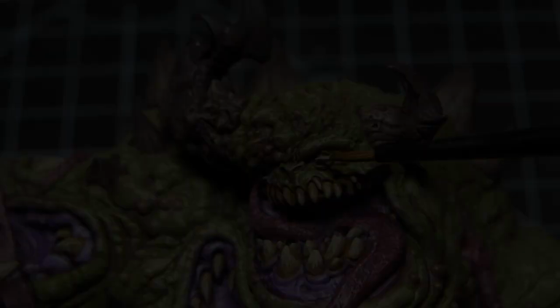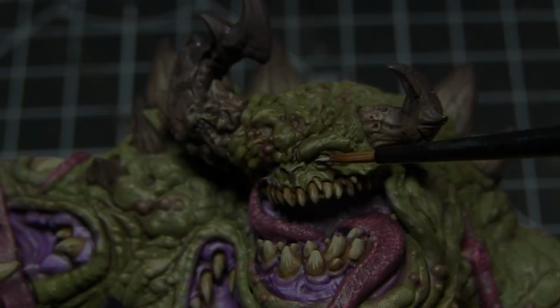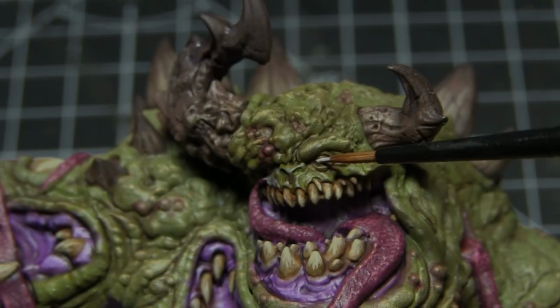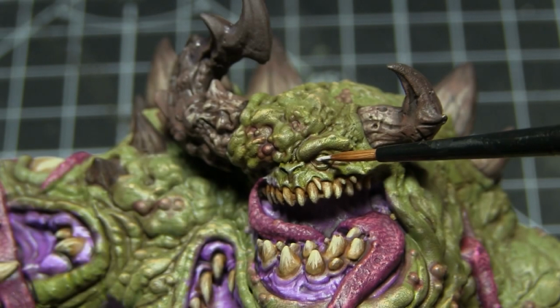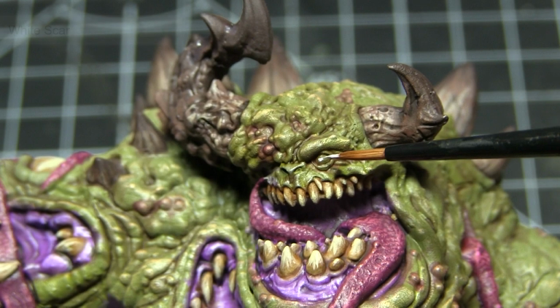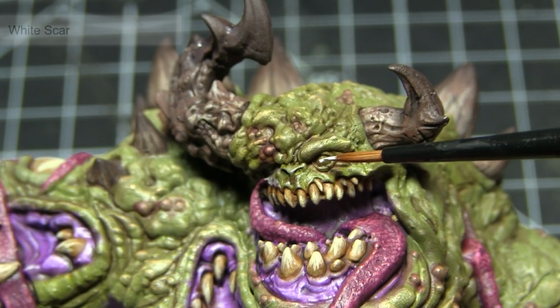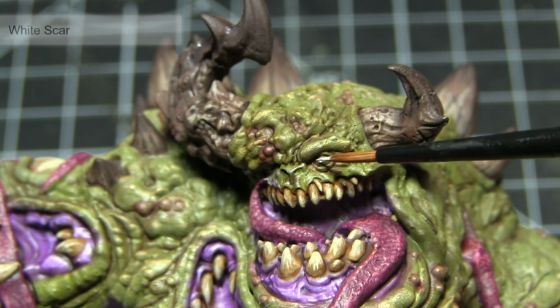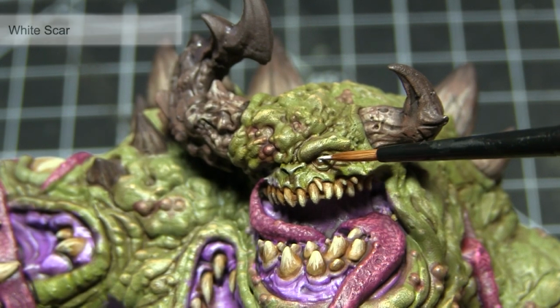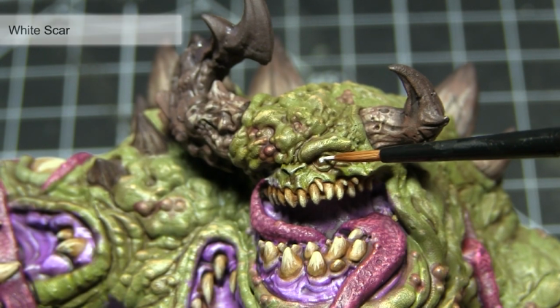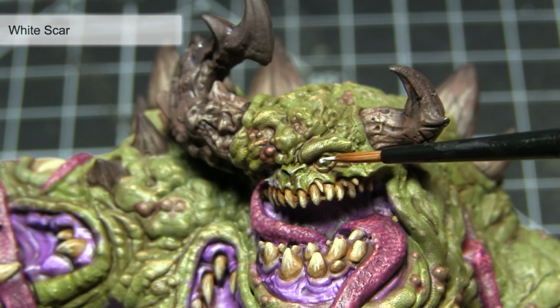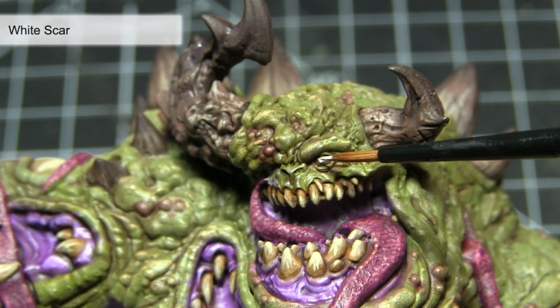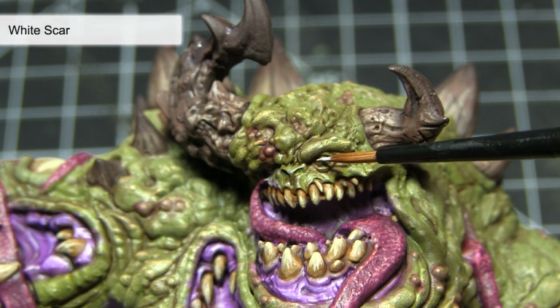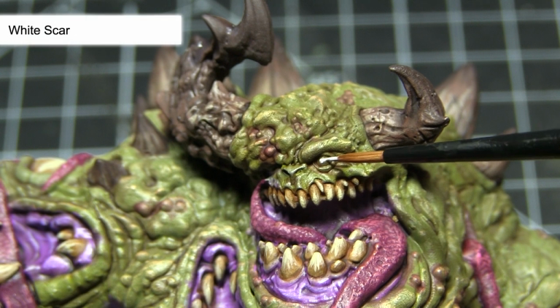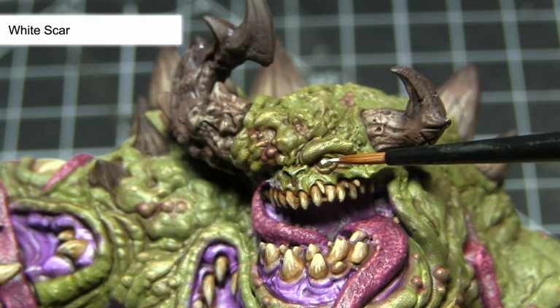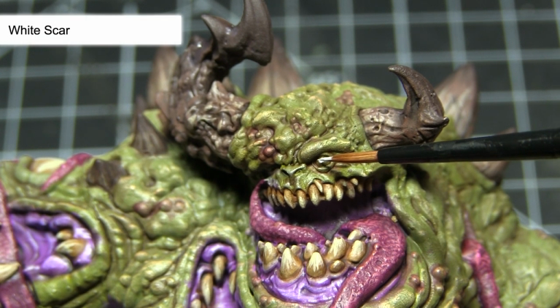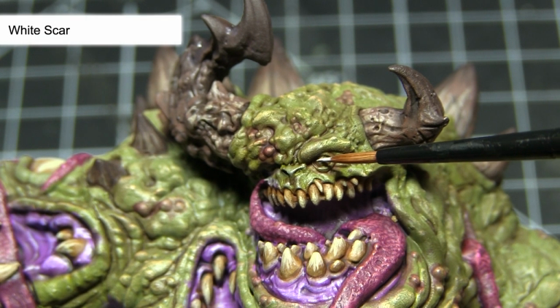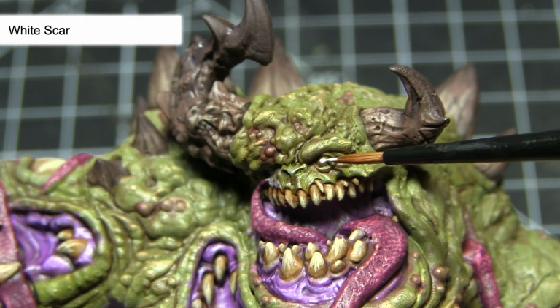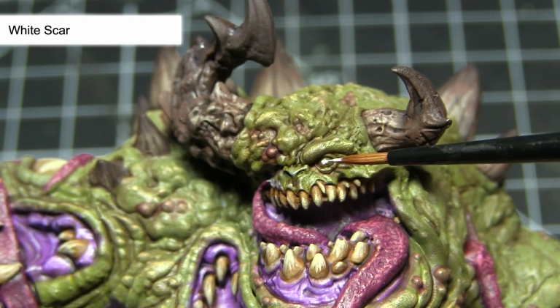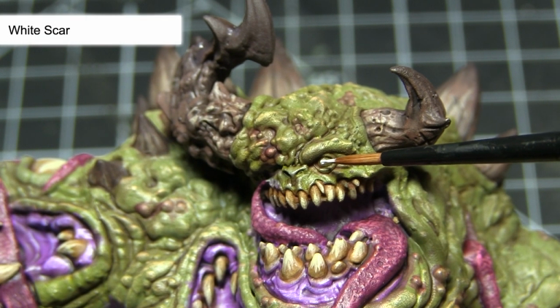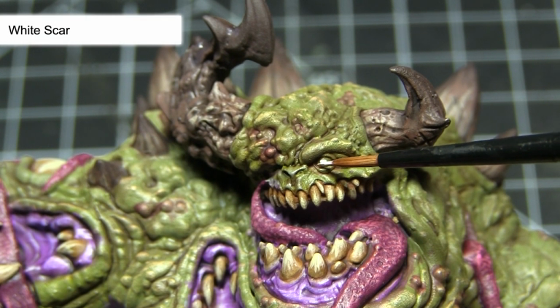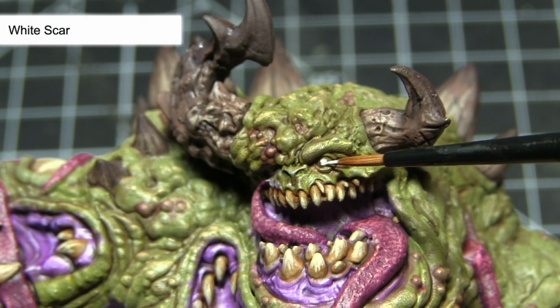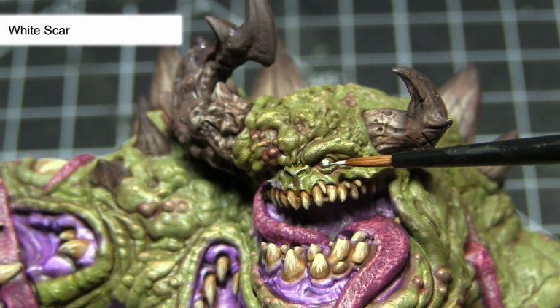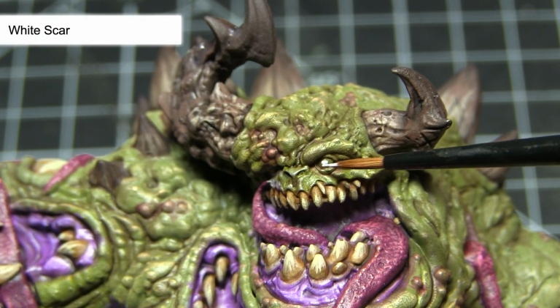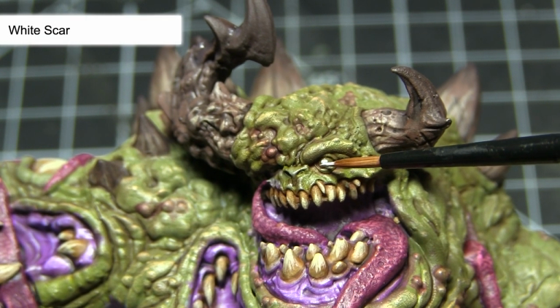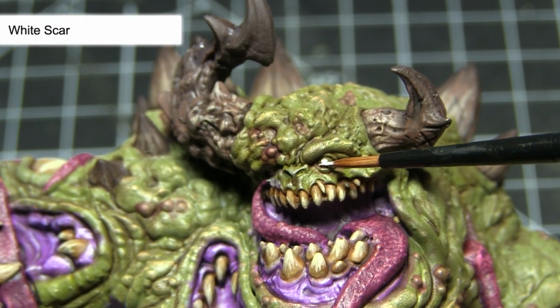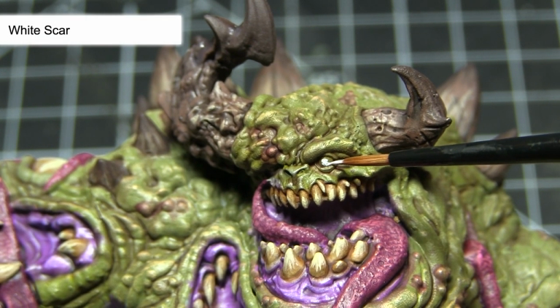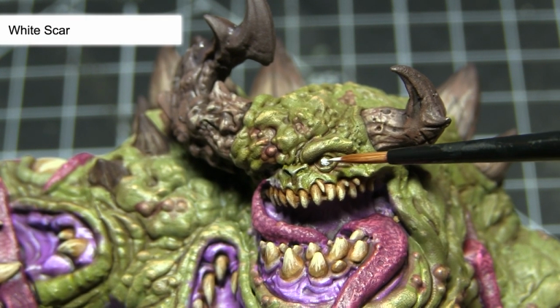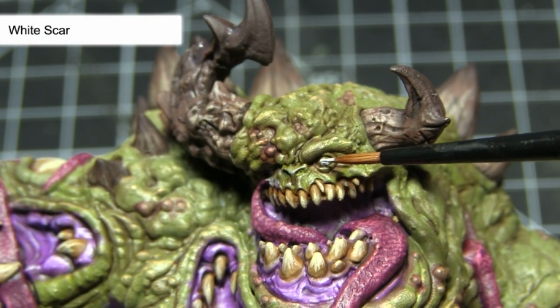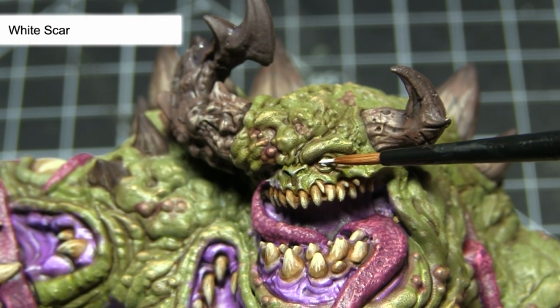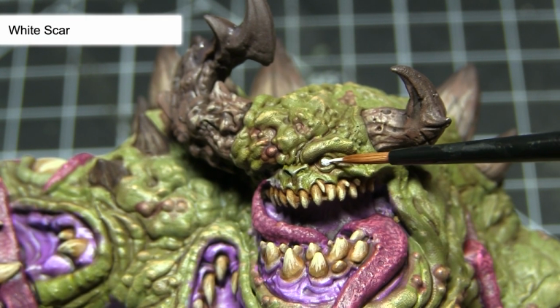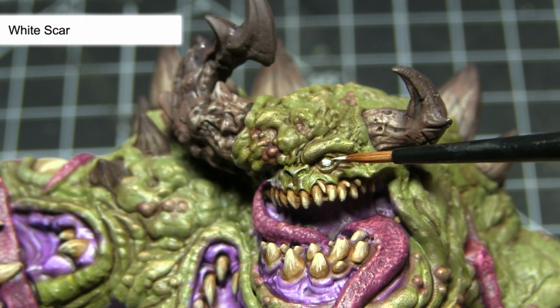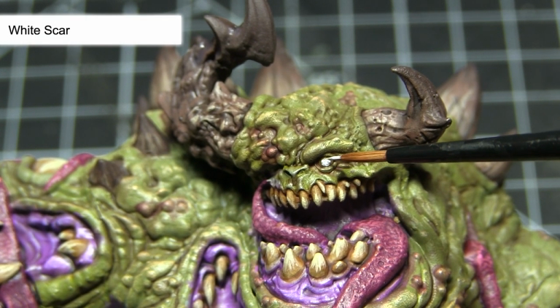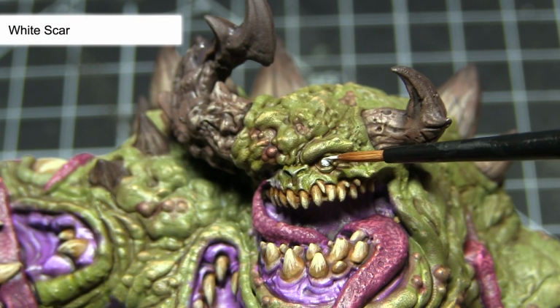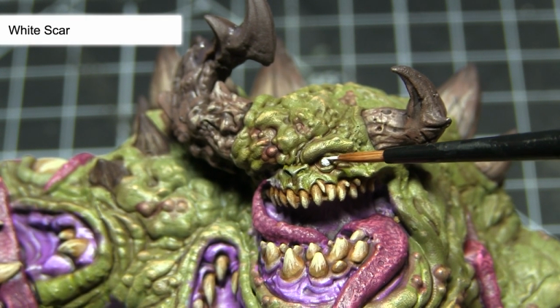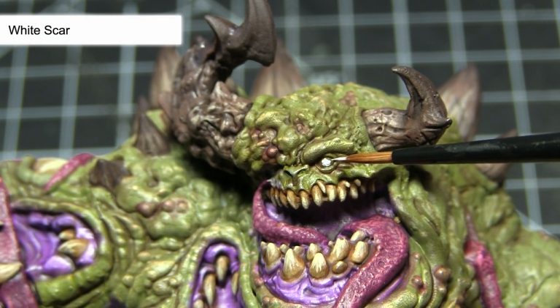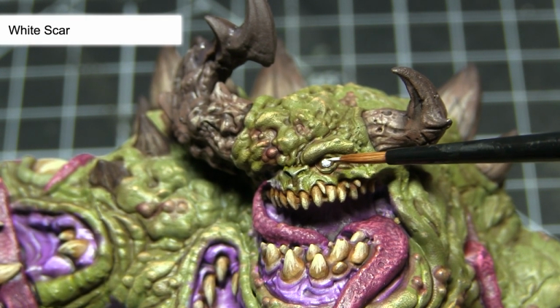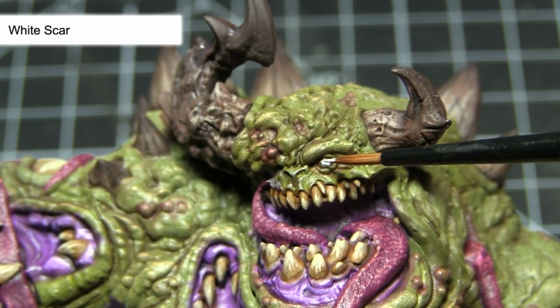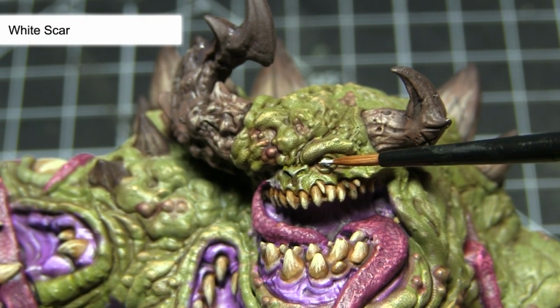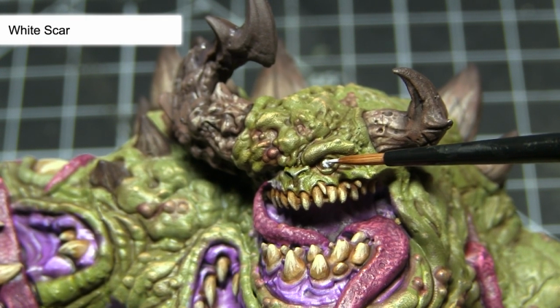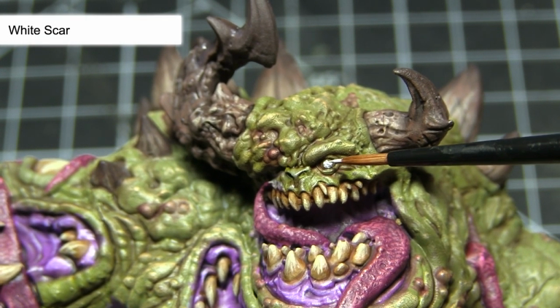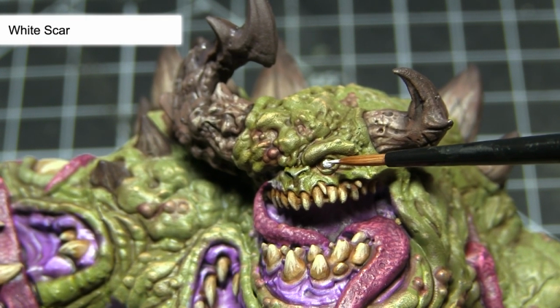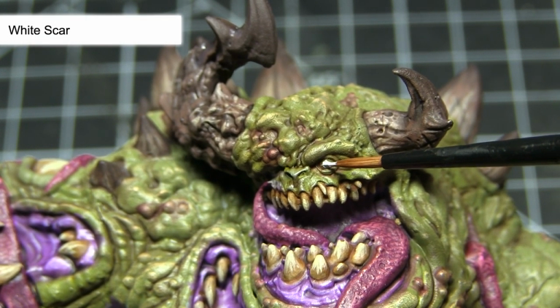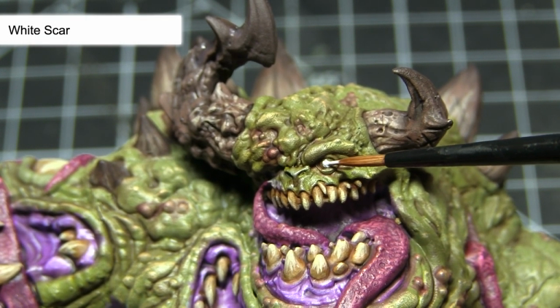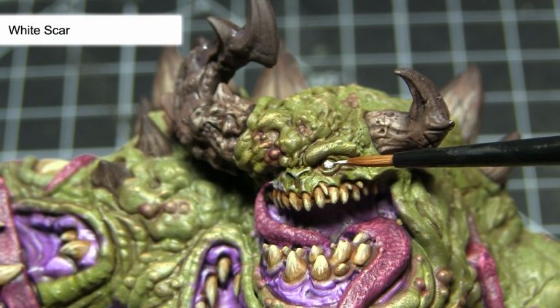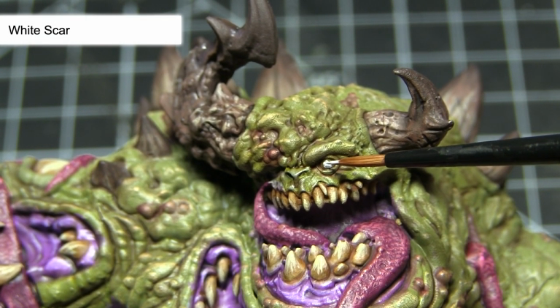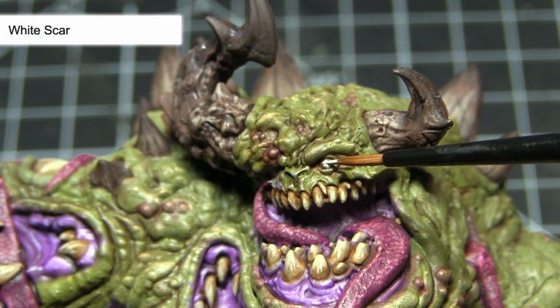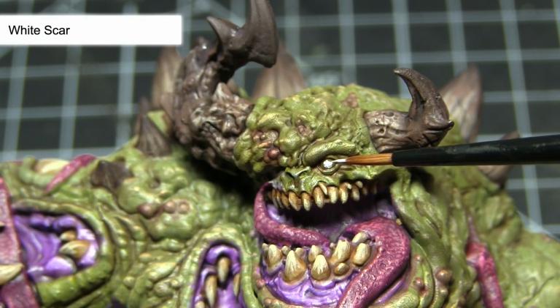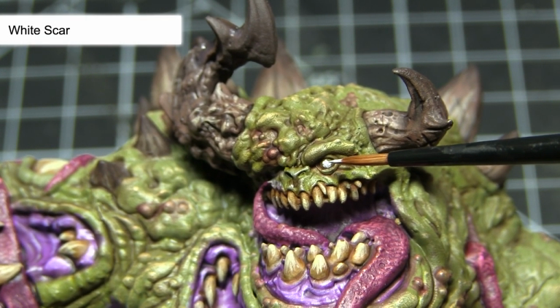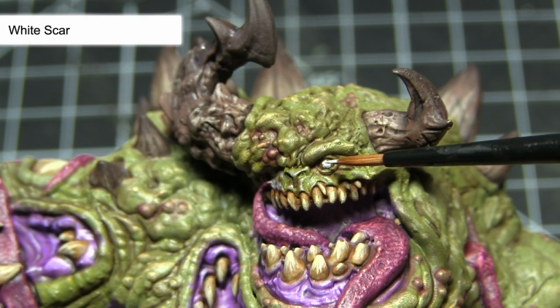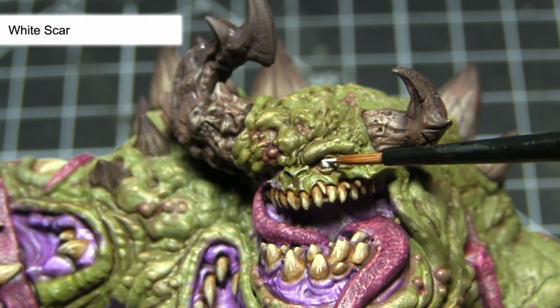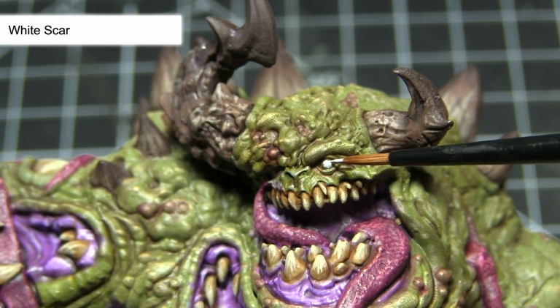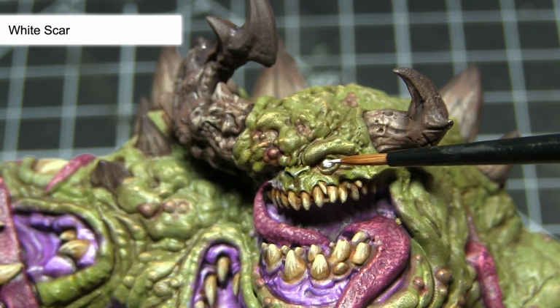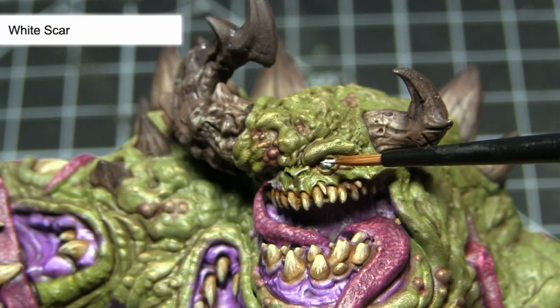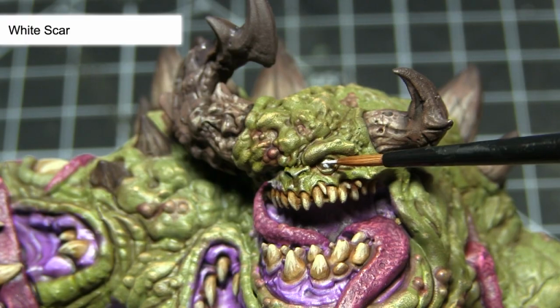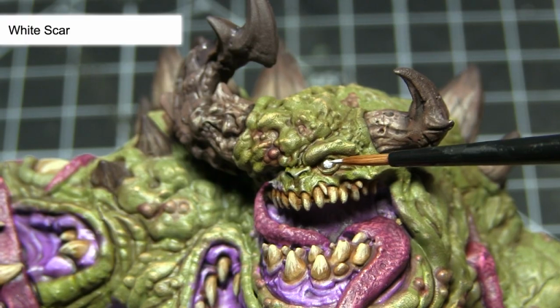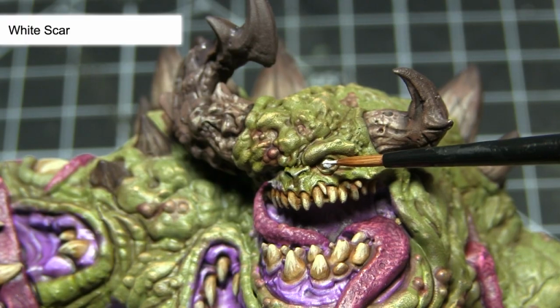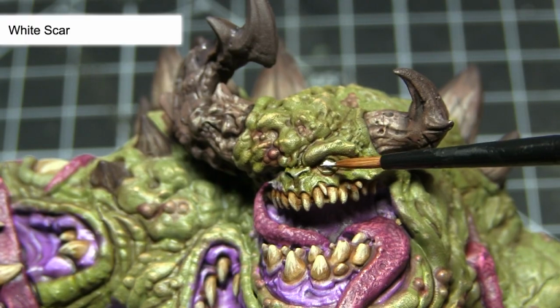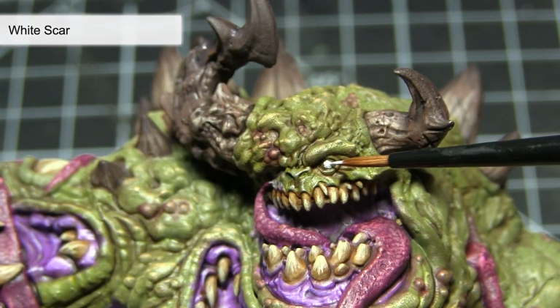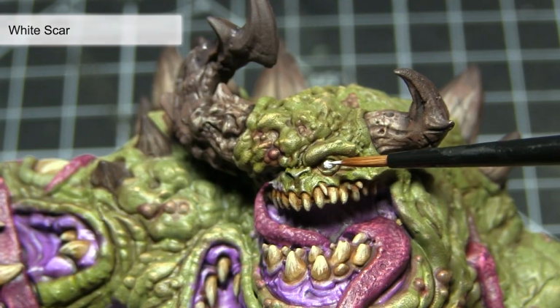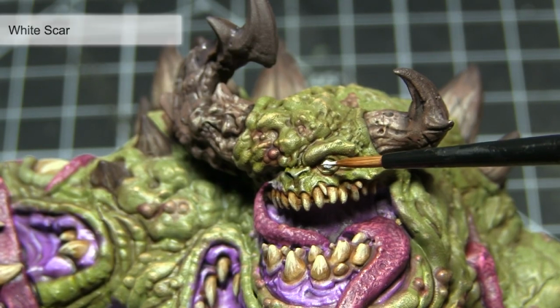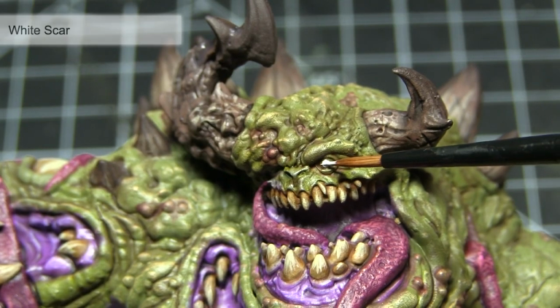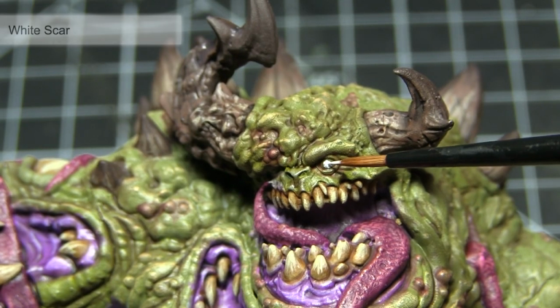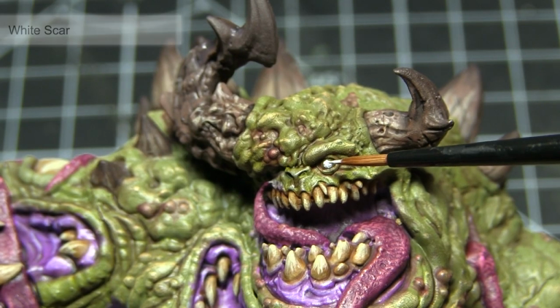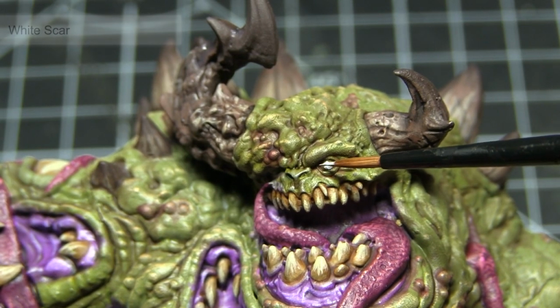In this next step I'll be painting the eyes of the demon. I want them to really stand out against the other colours of the miniature, so I'll be painting them using White Scar.